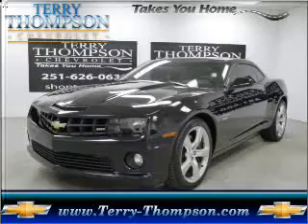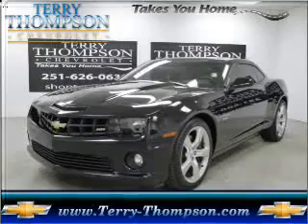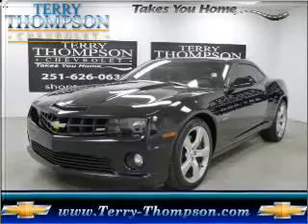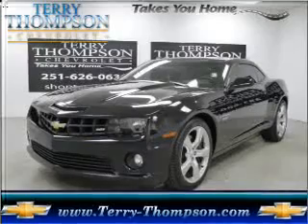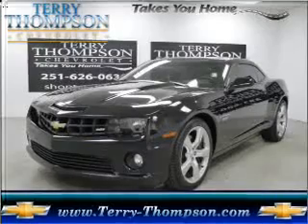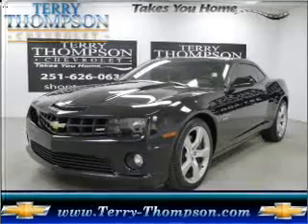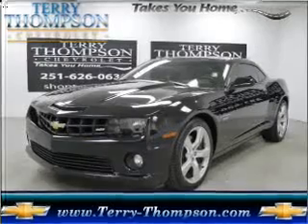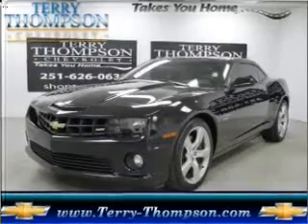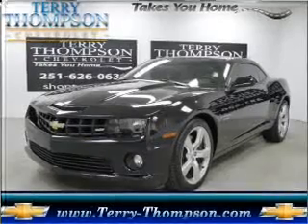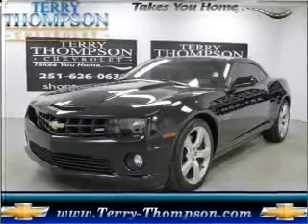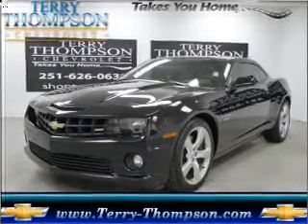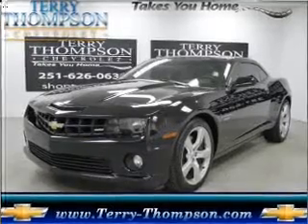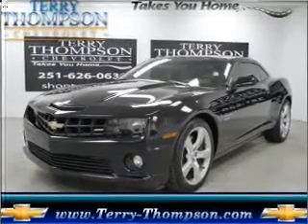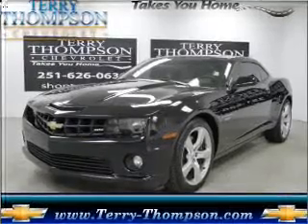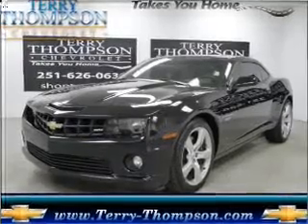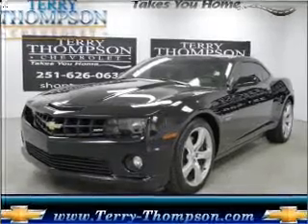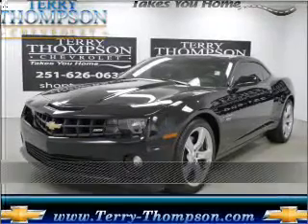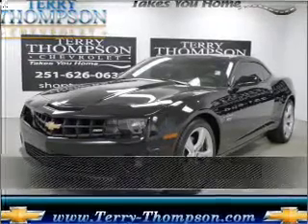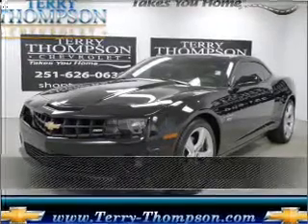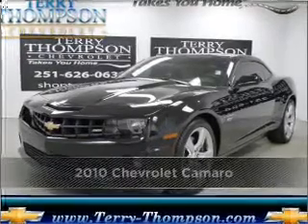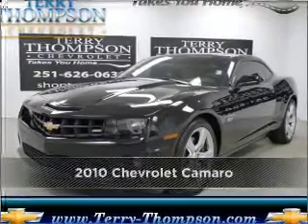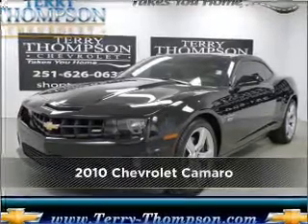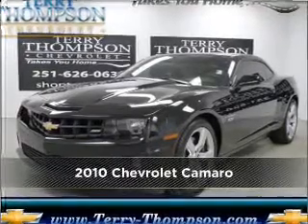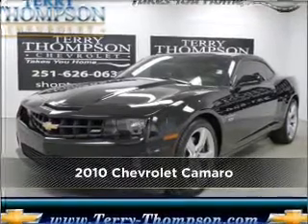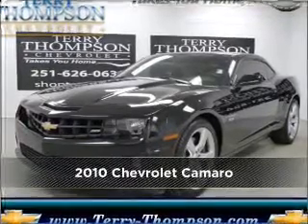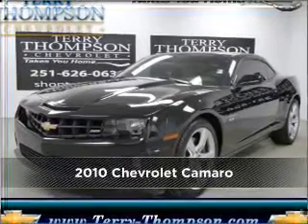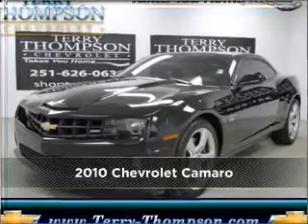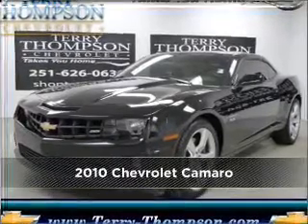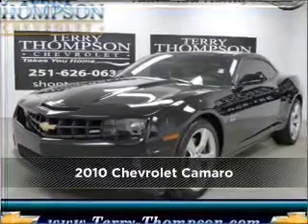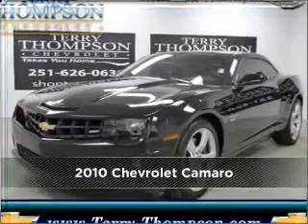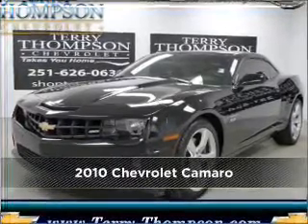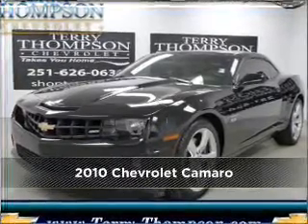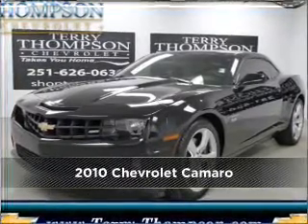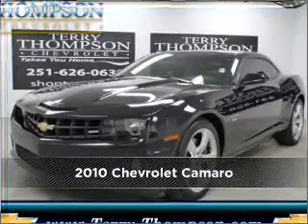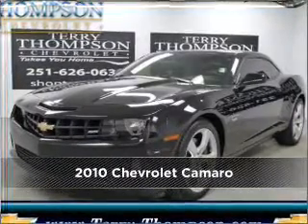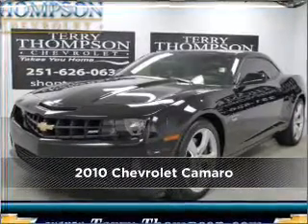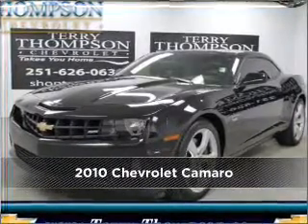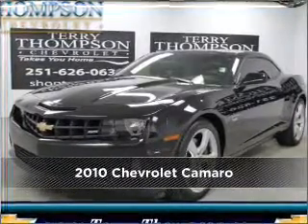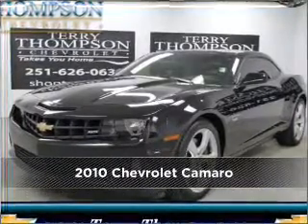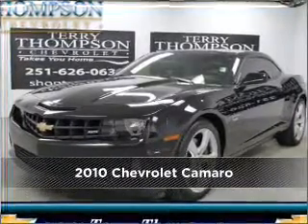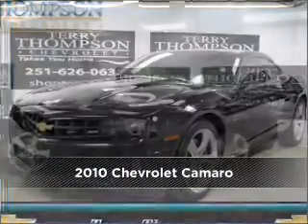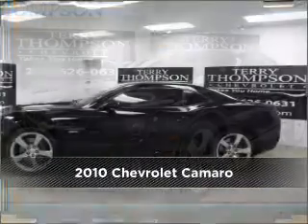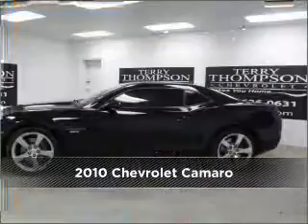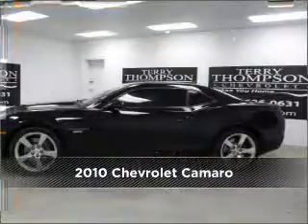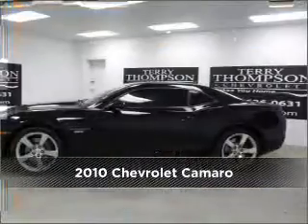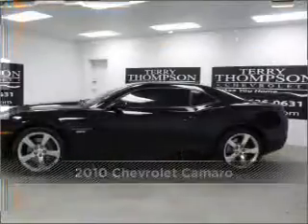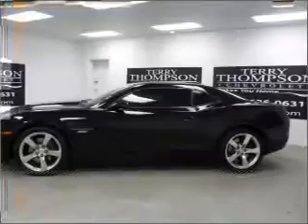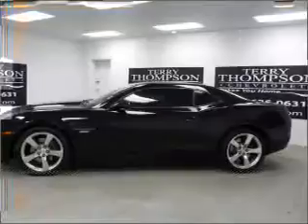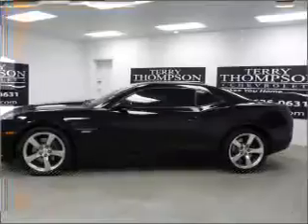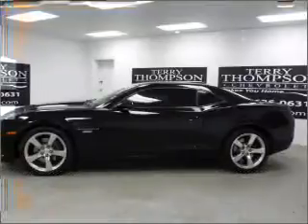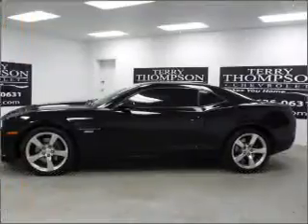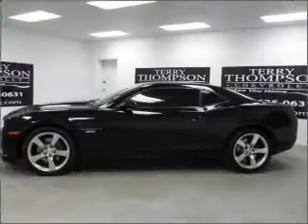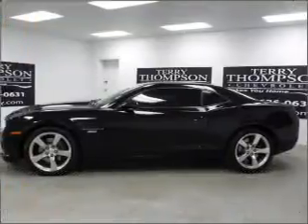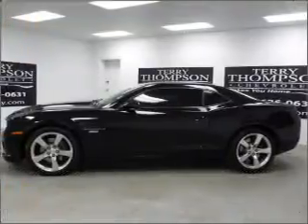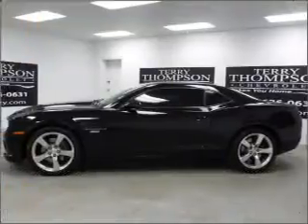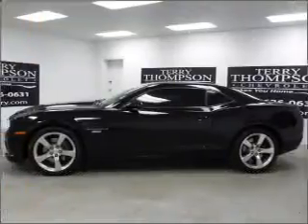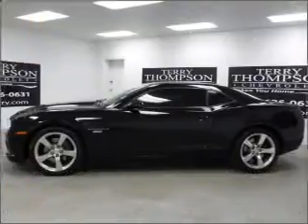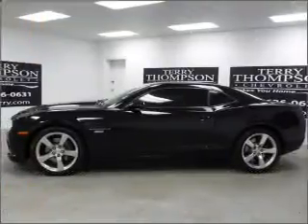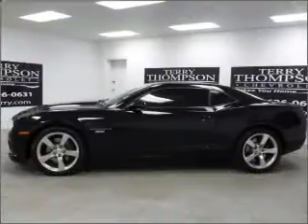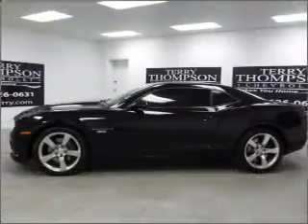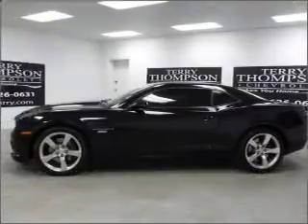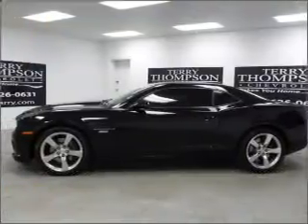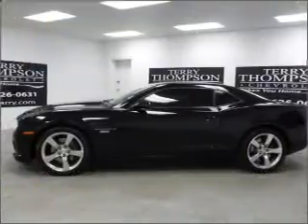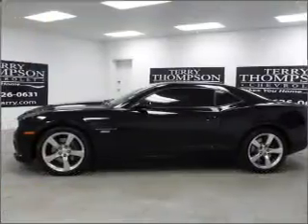Stand out in this 2010 Chevrolet Camaro. Look no further — the perfect vehicle is here.